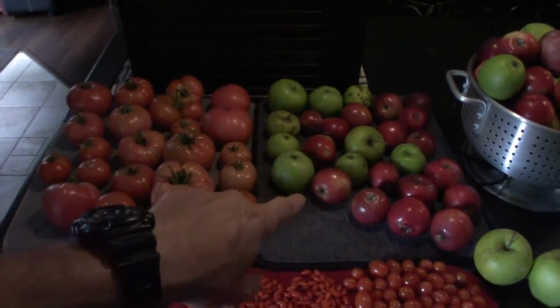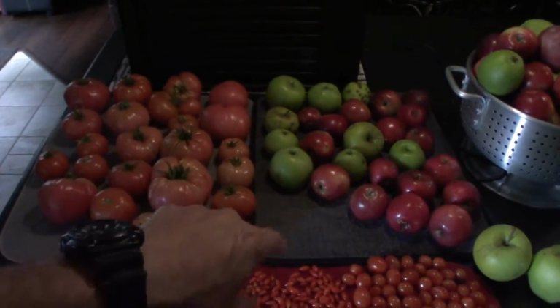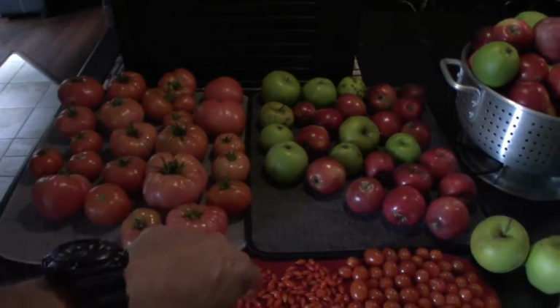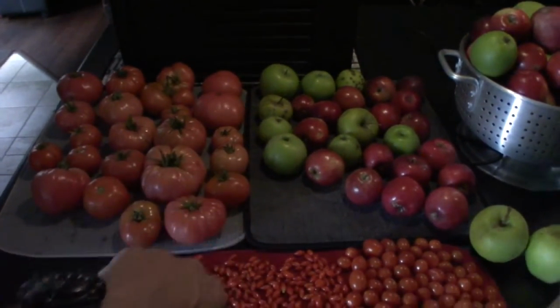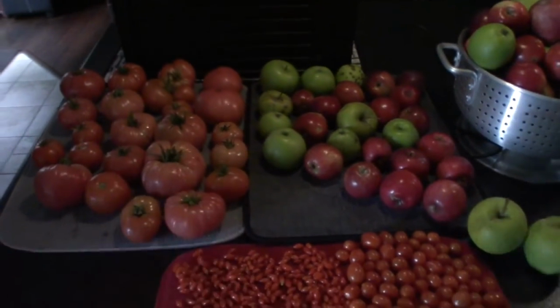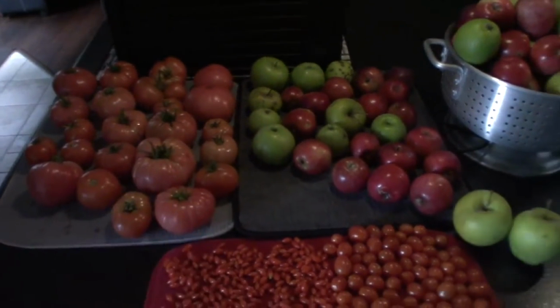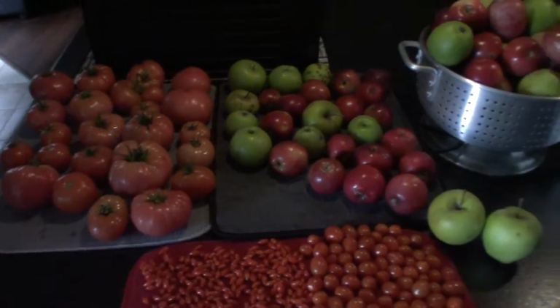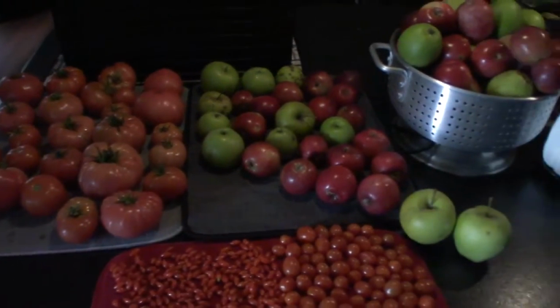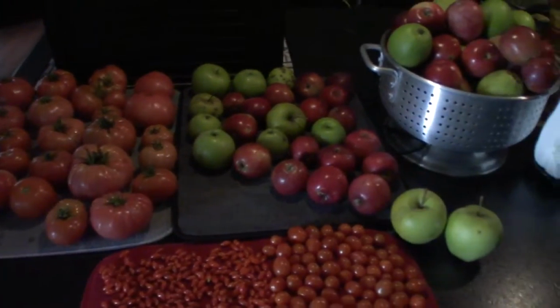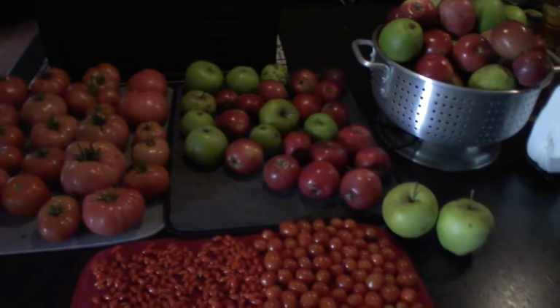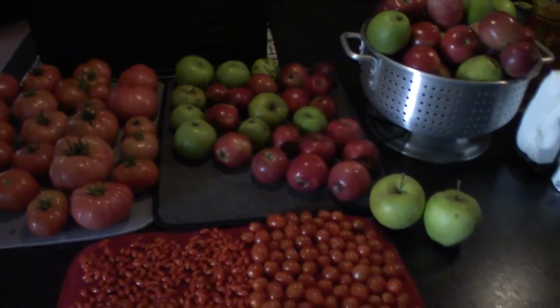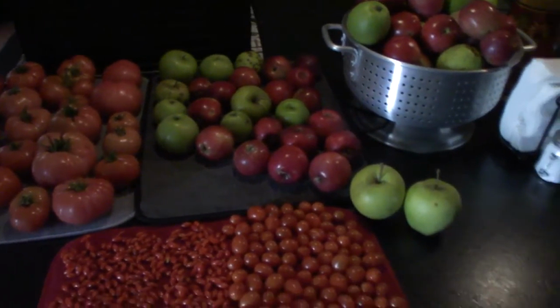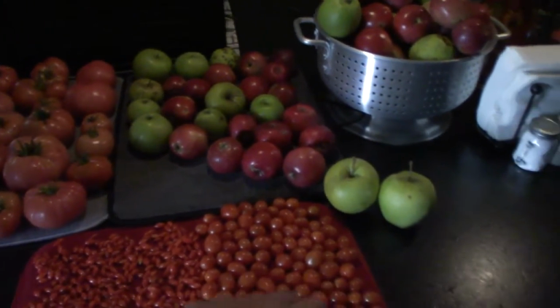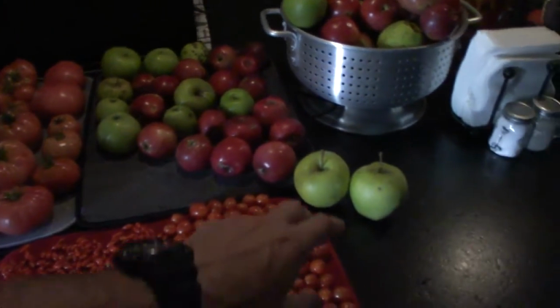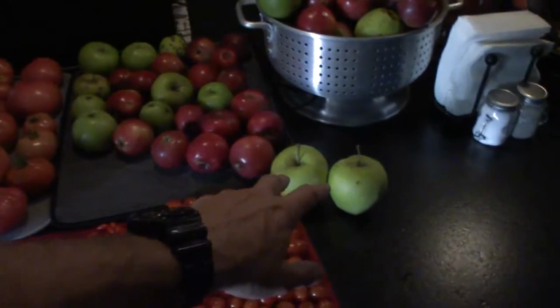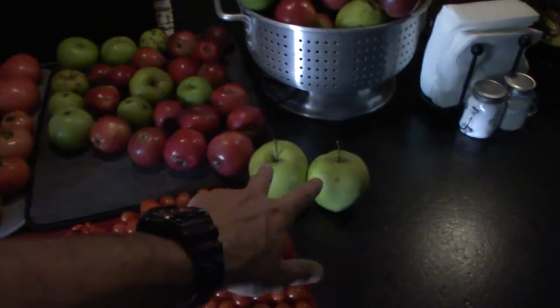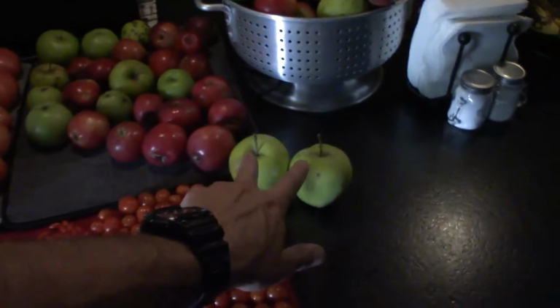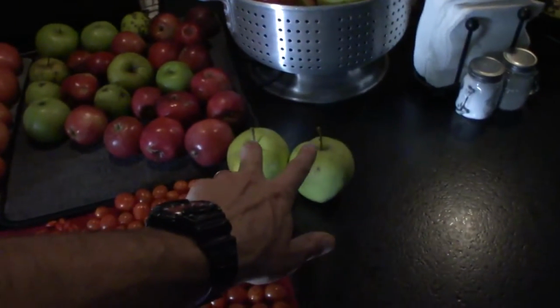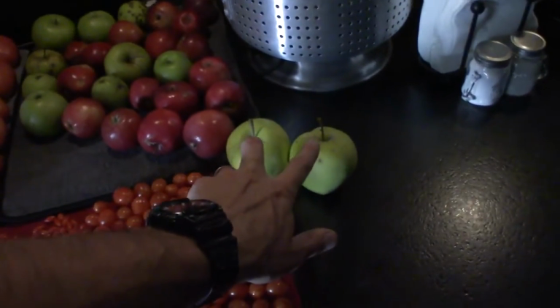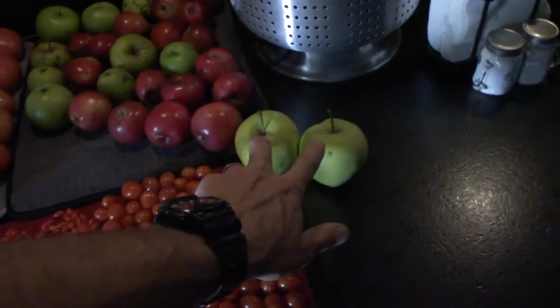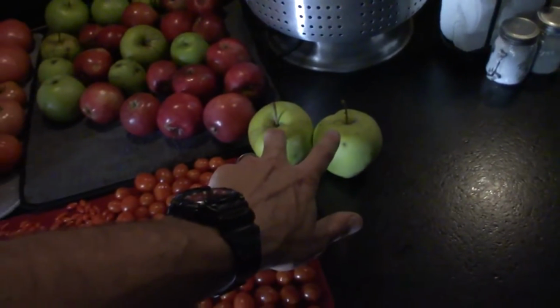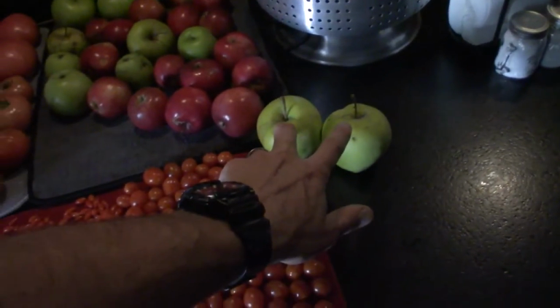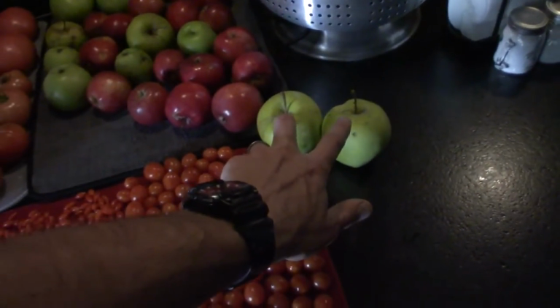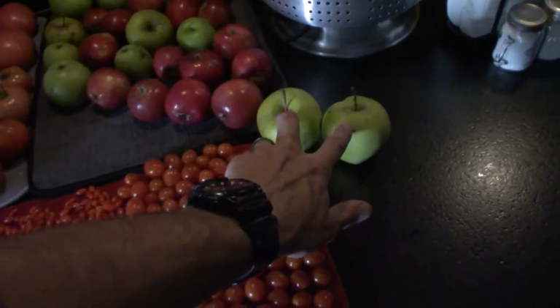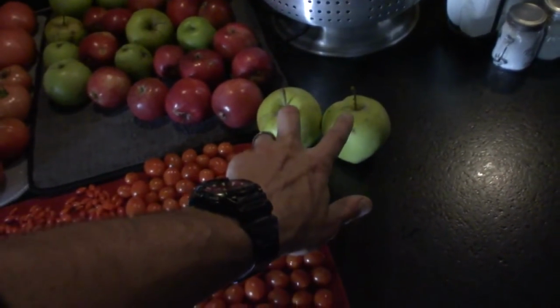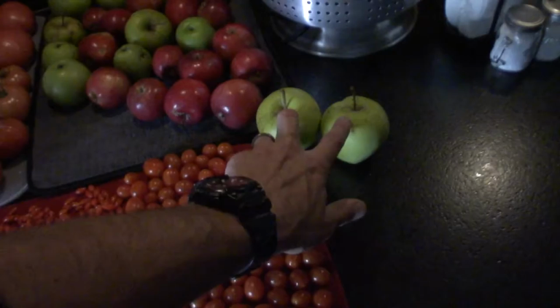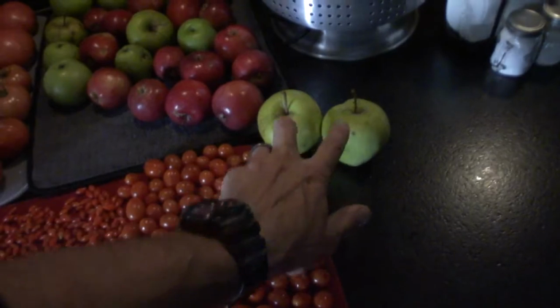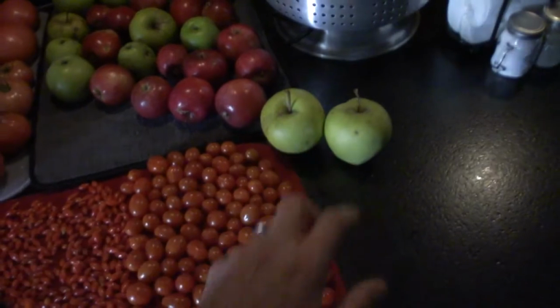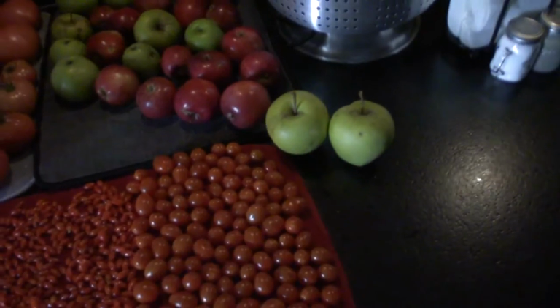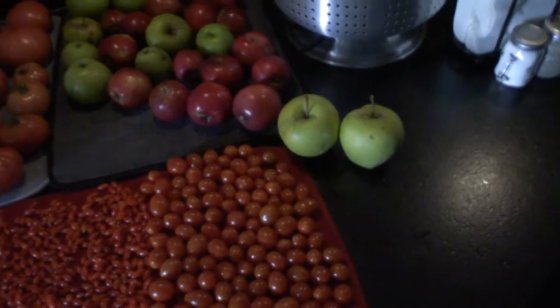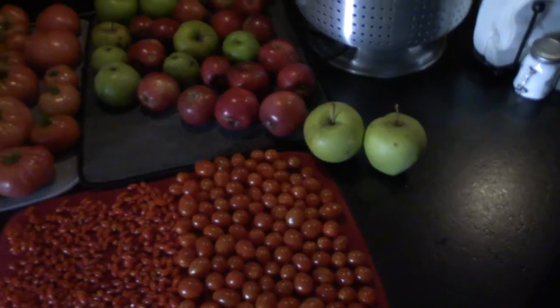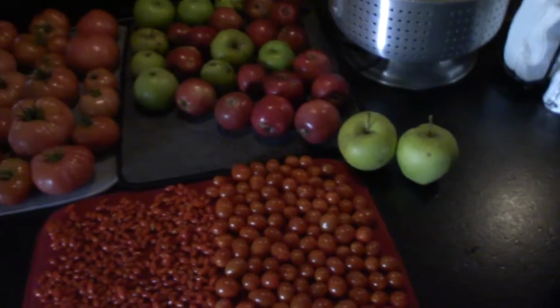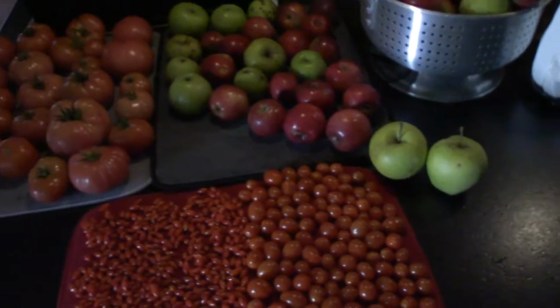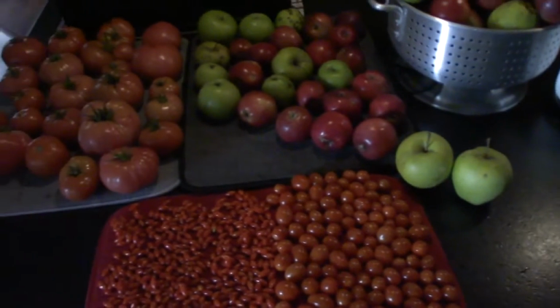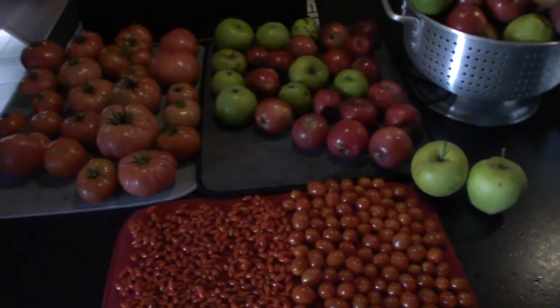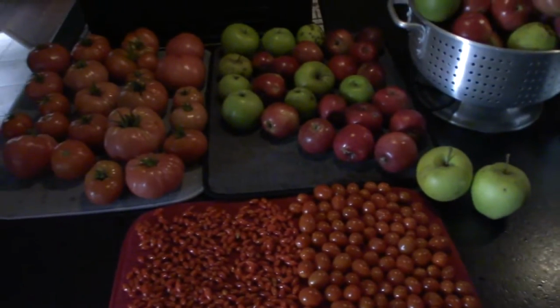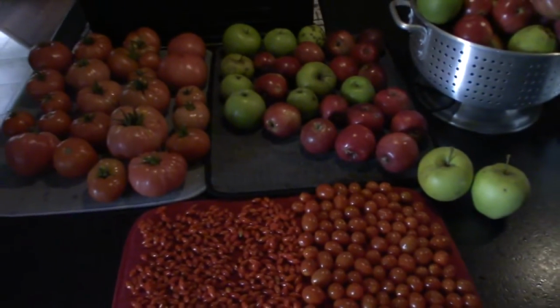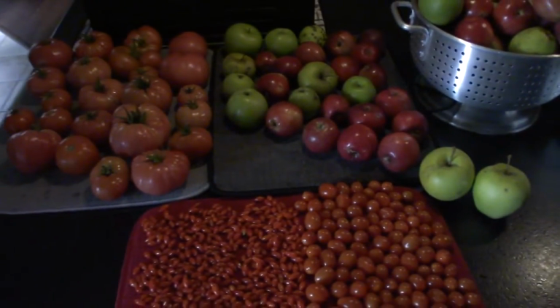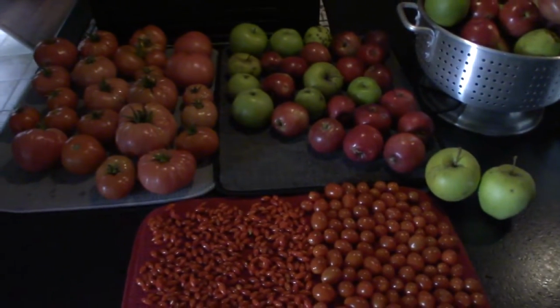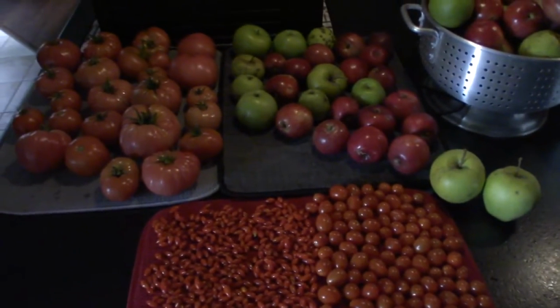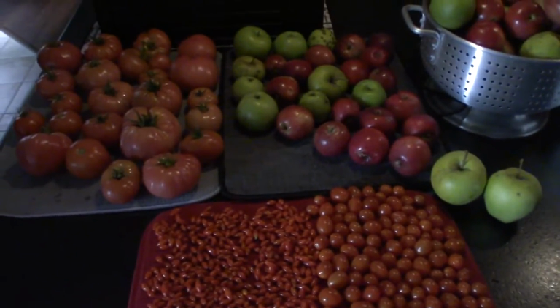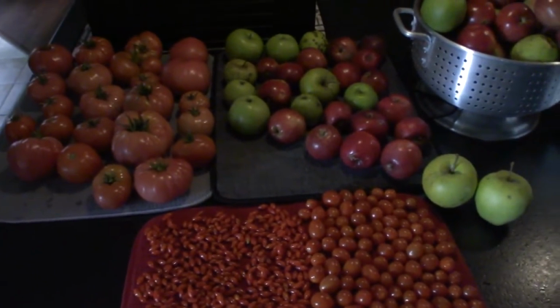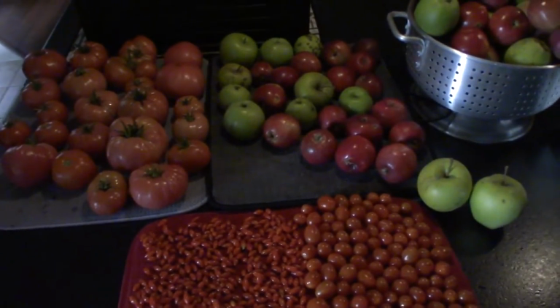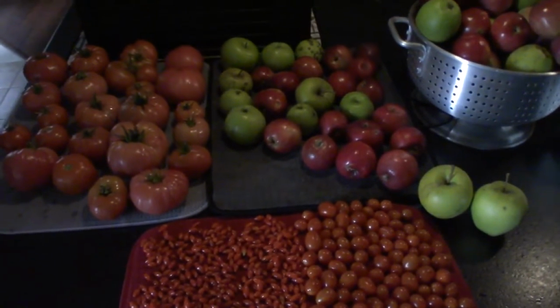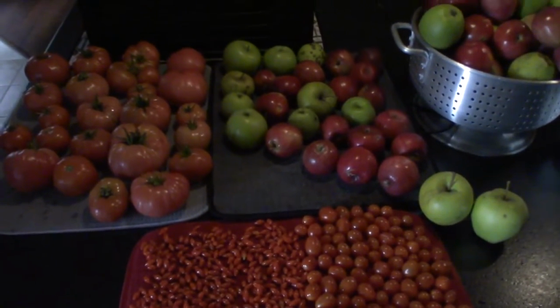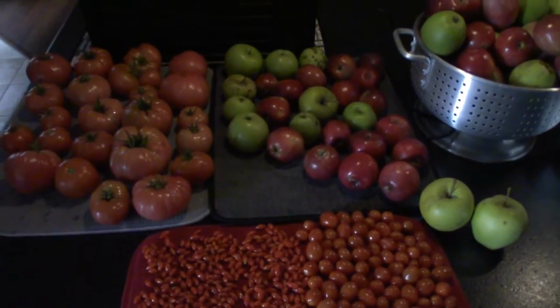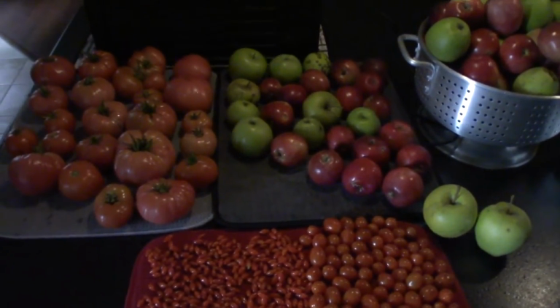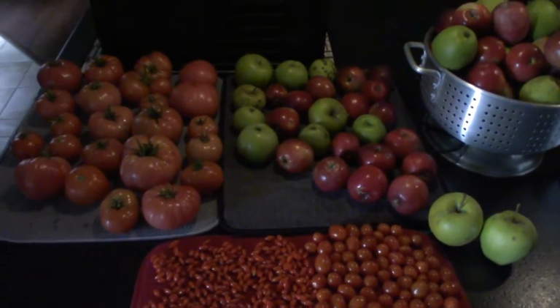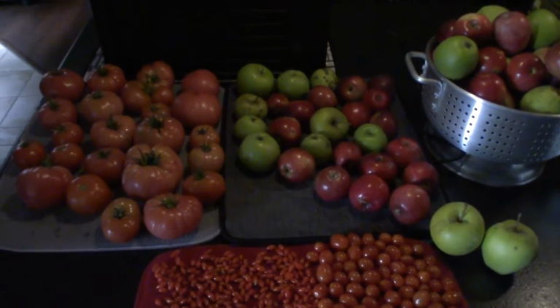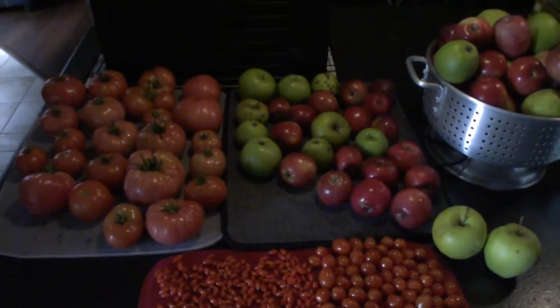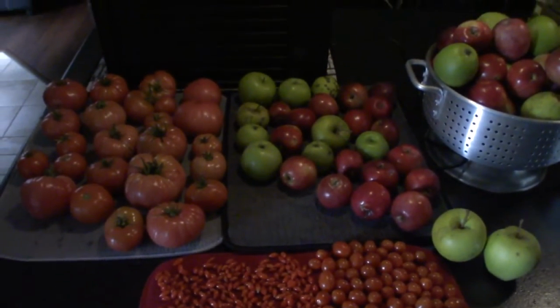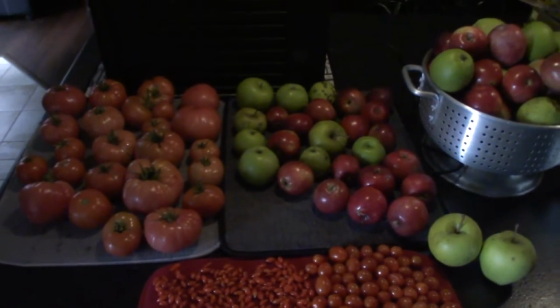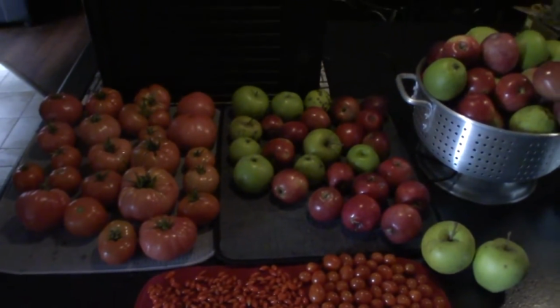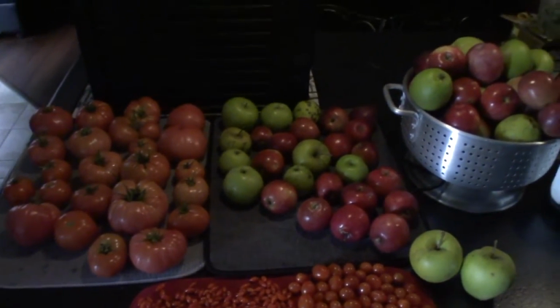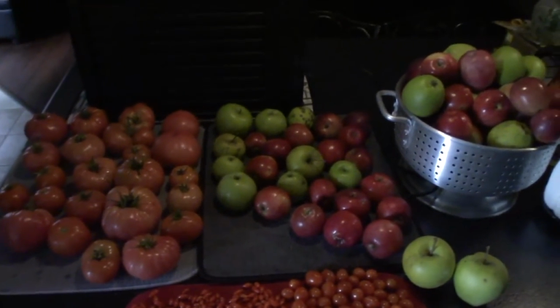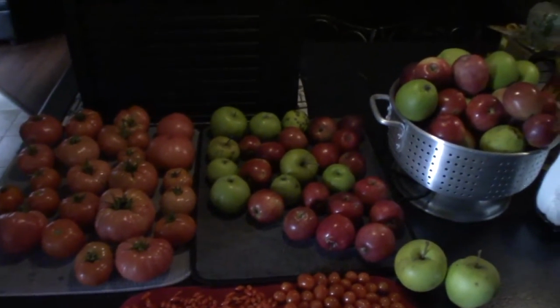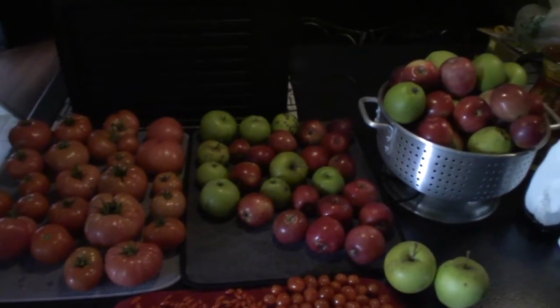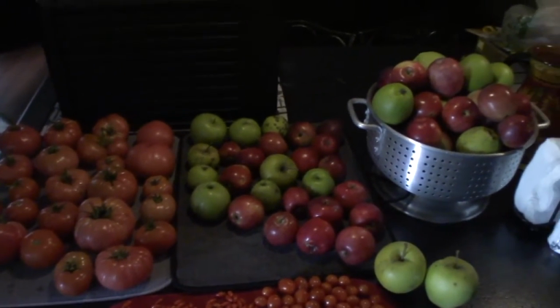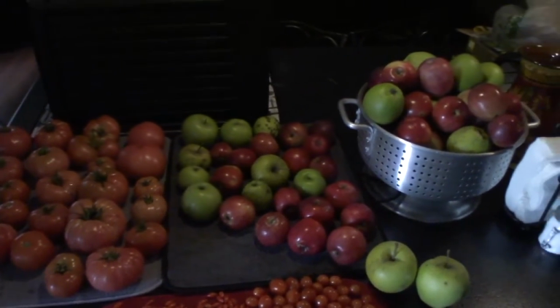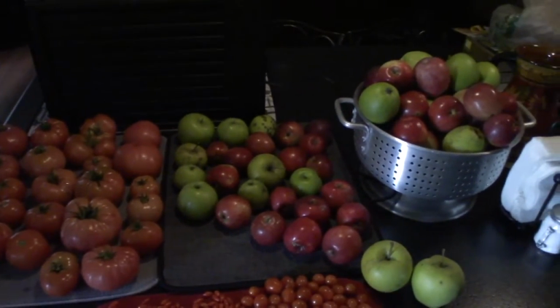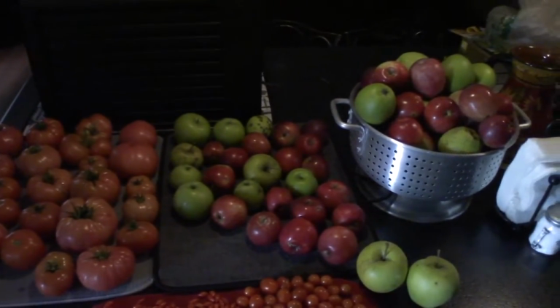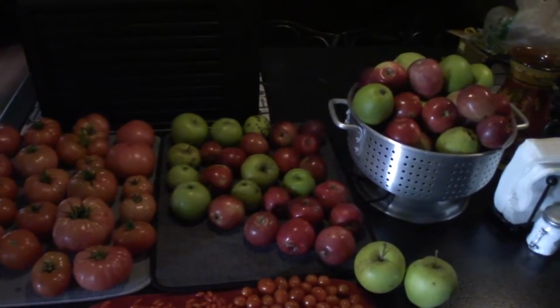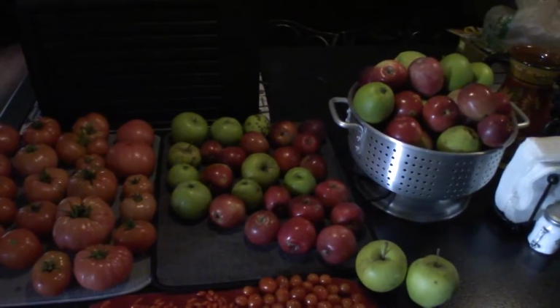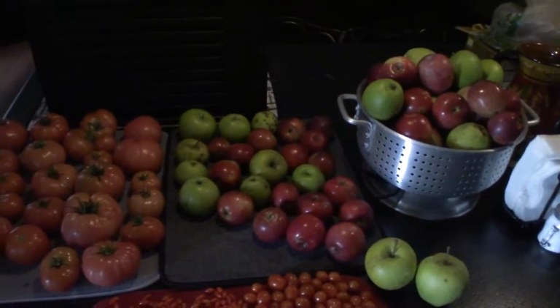They haven't turned golden yet. There's some here that fell off, and our dog tried to get those, but I decided to show a little basket of apples.